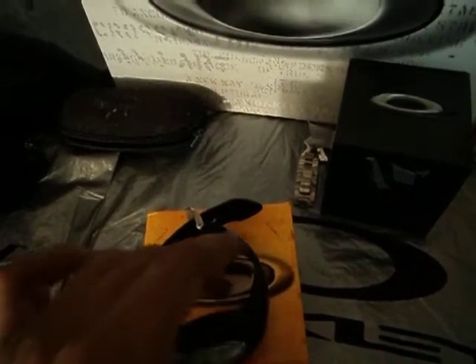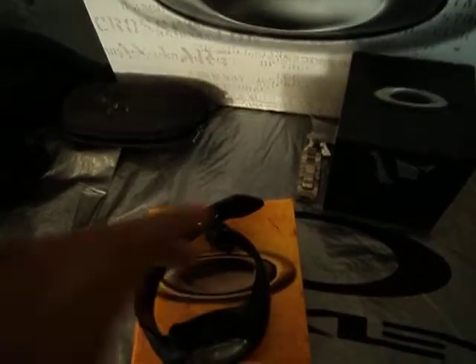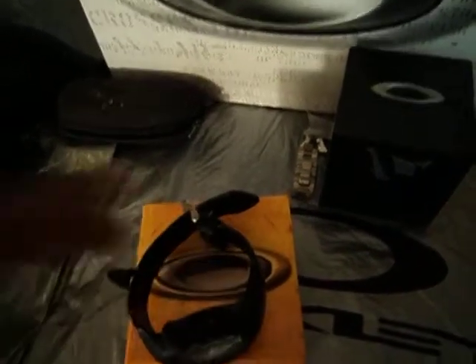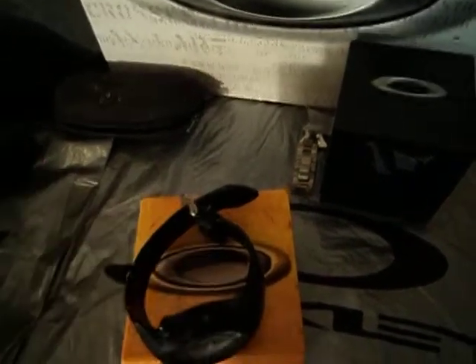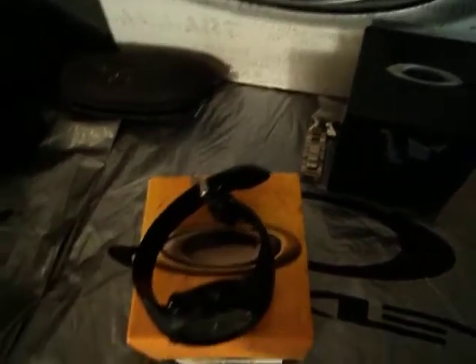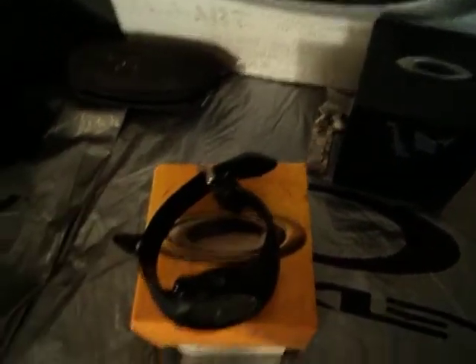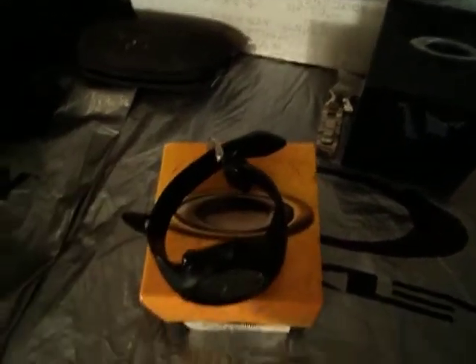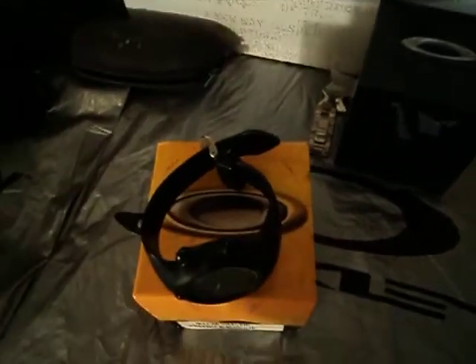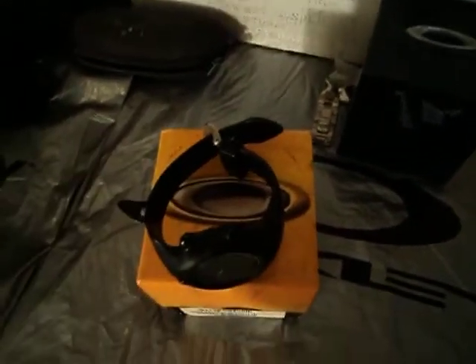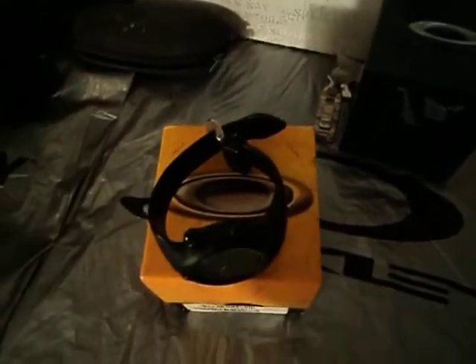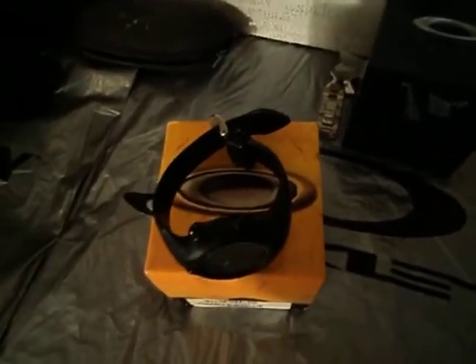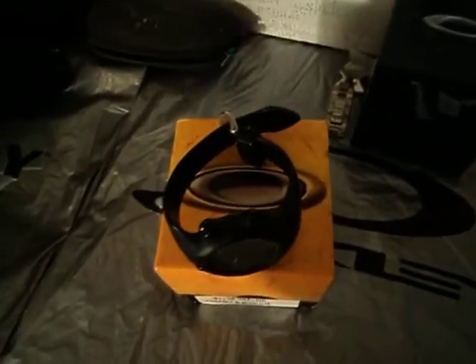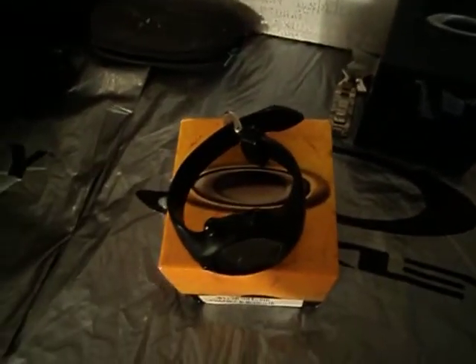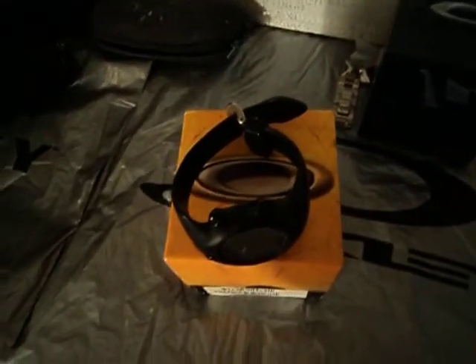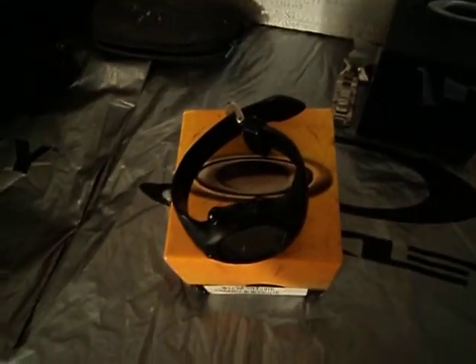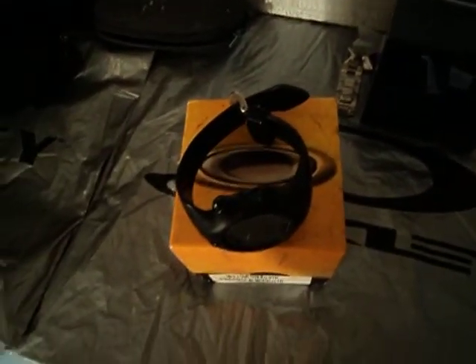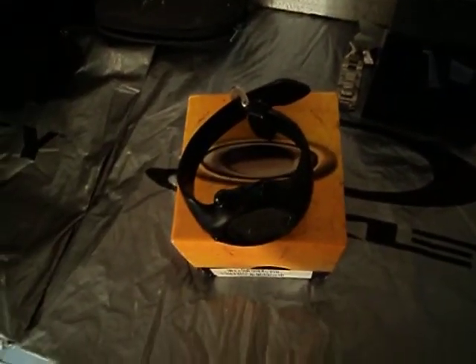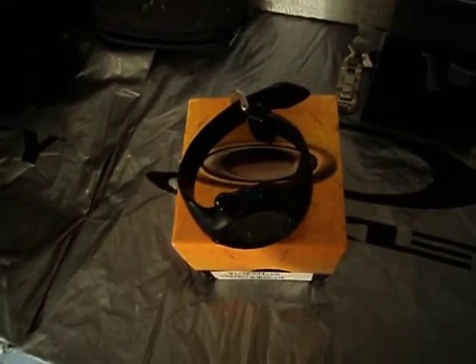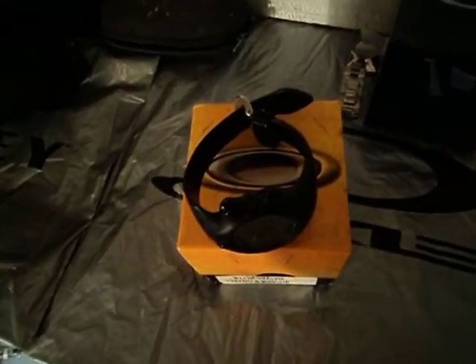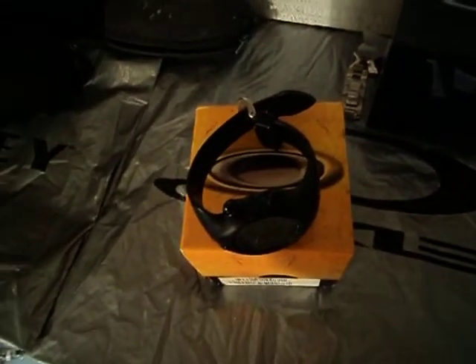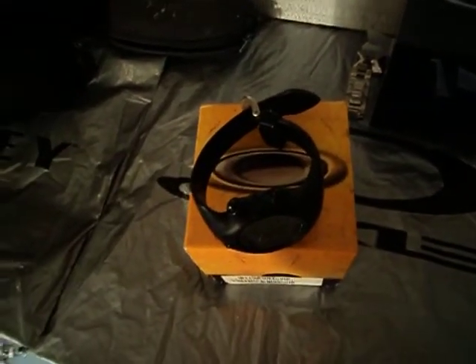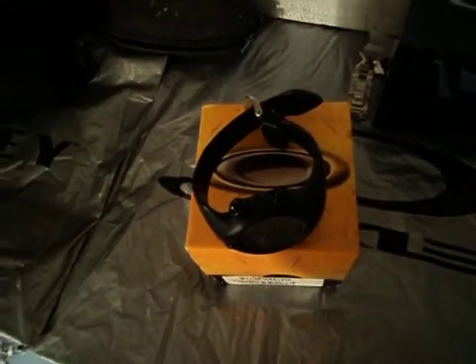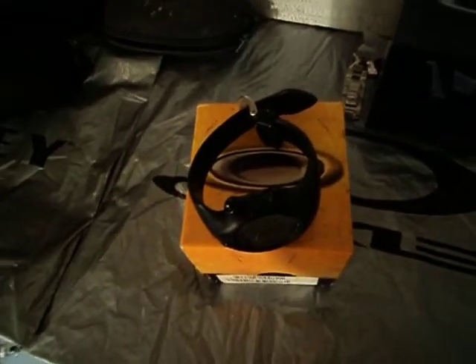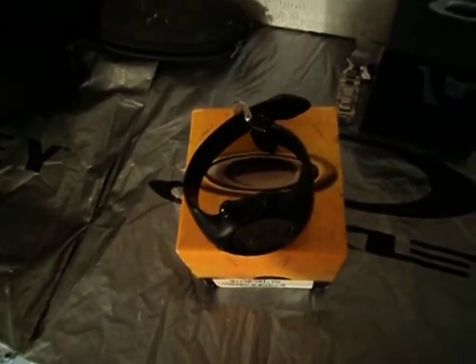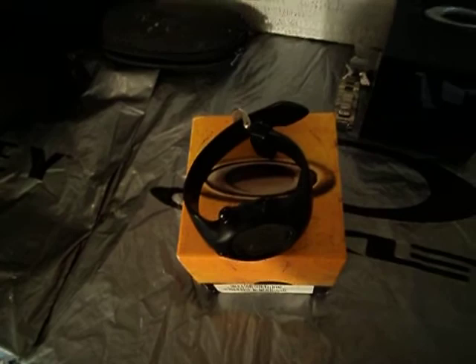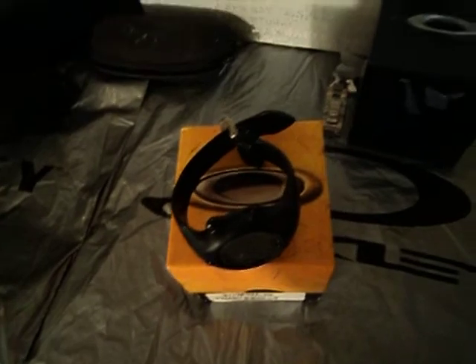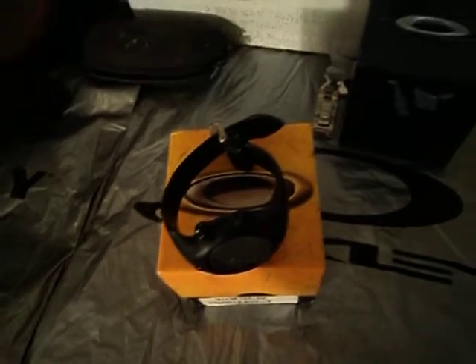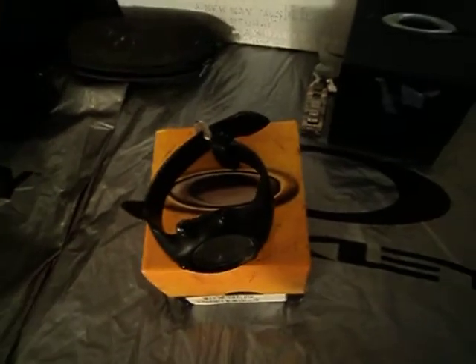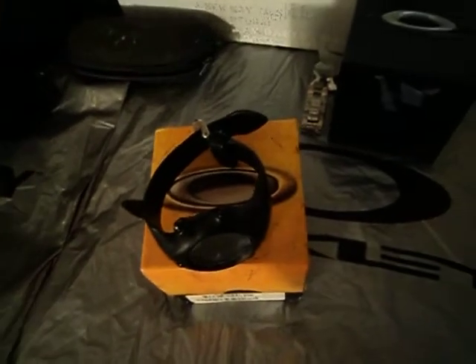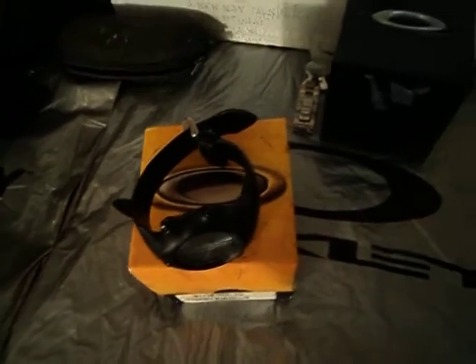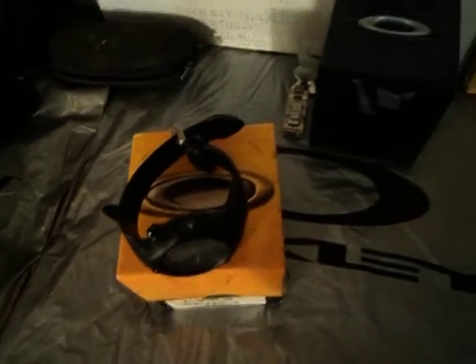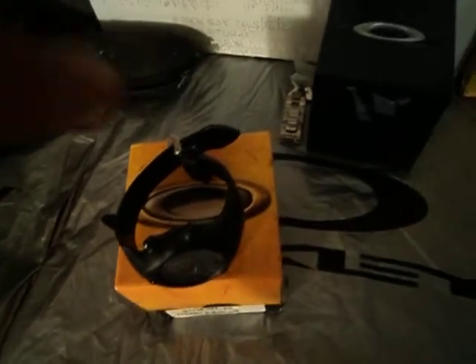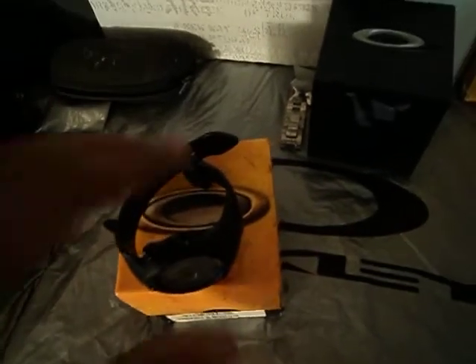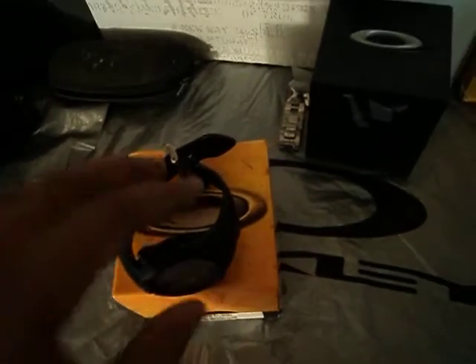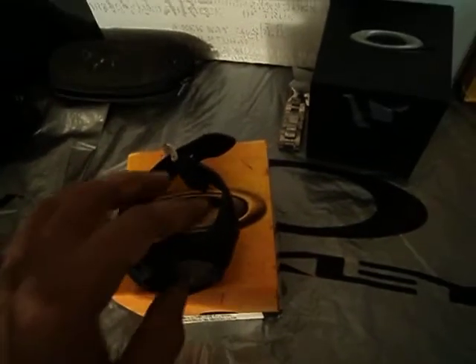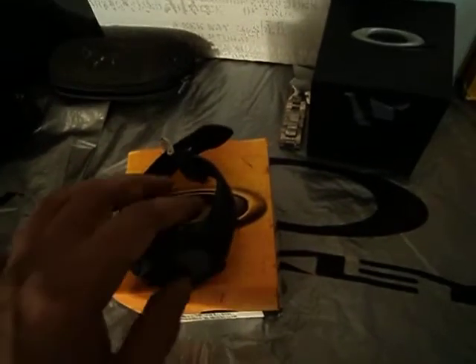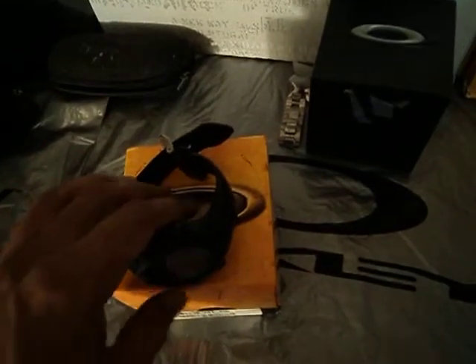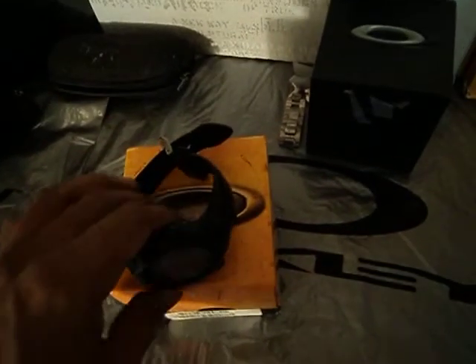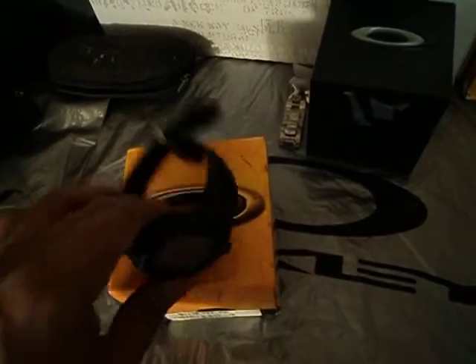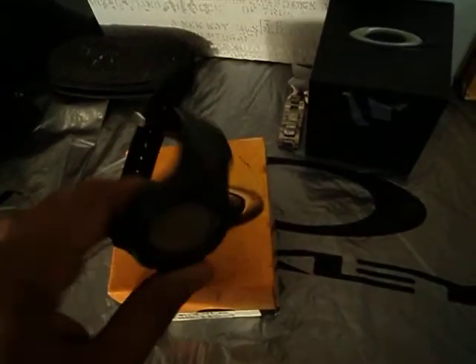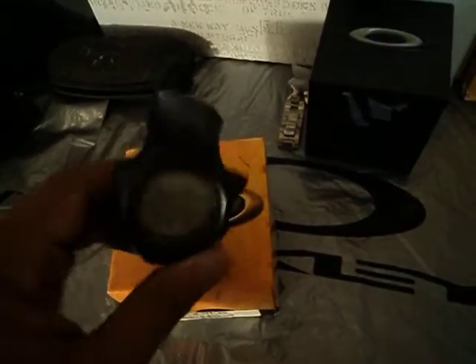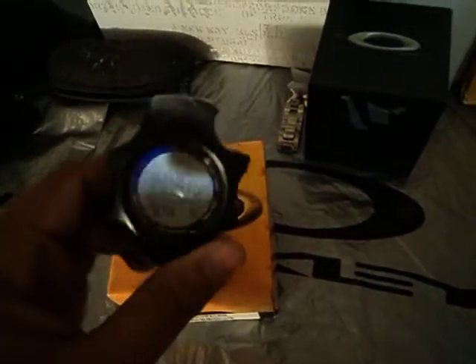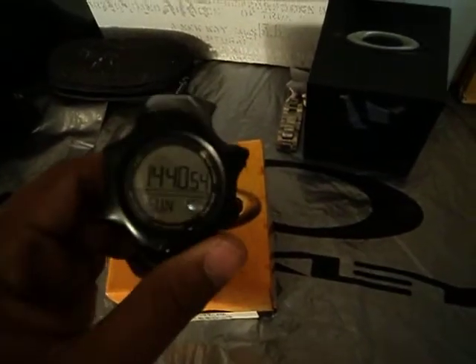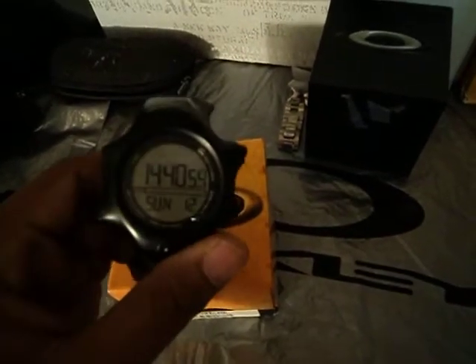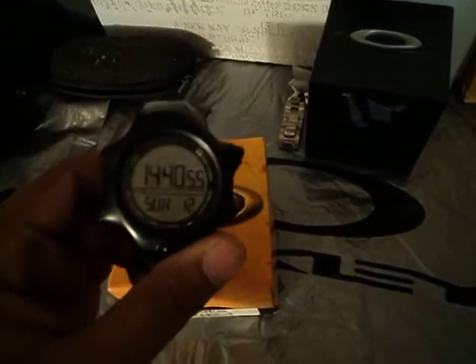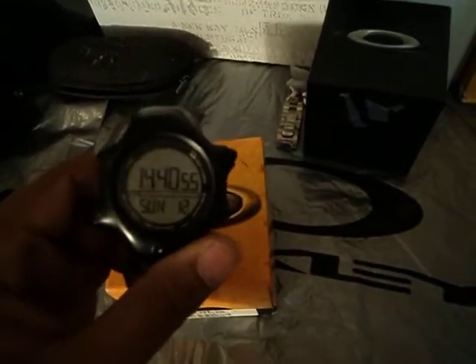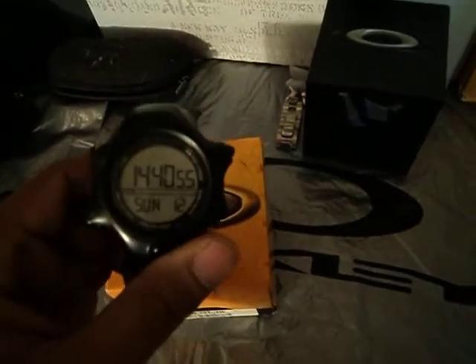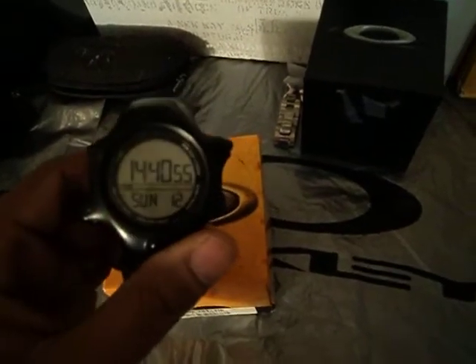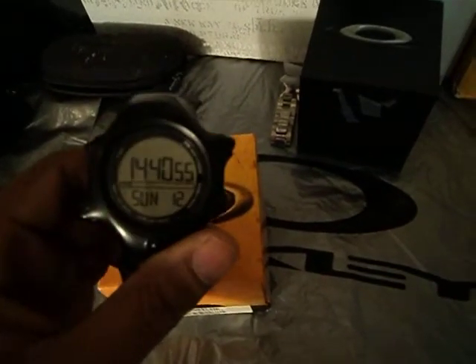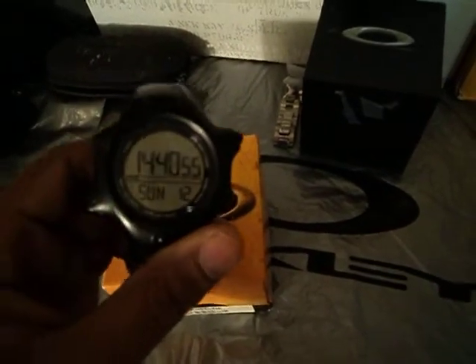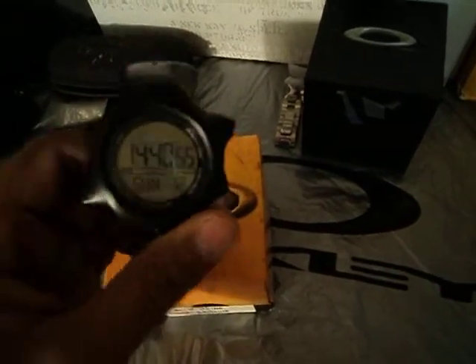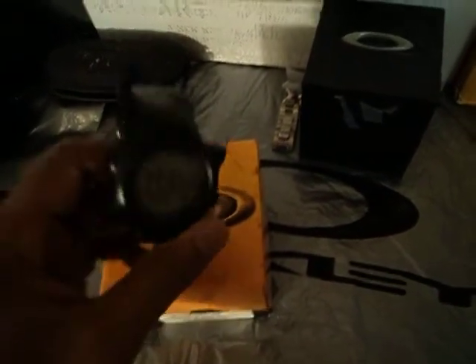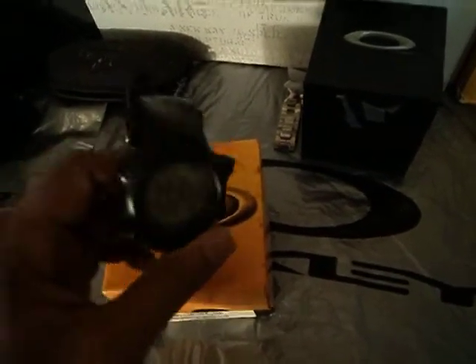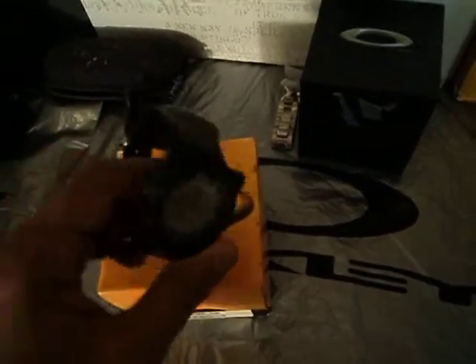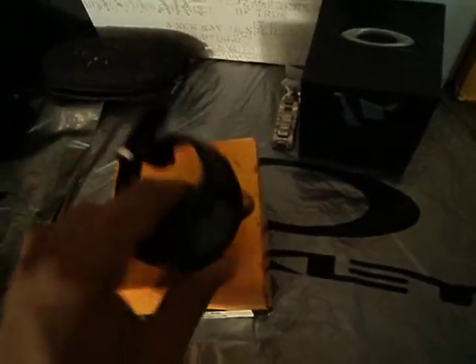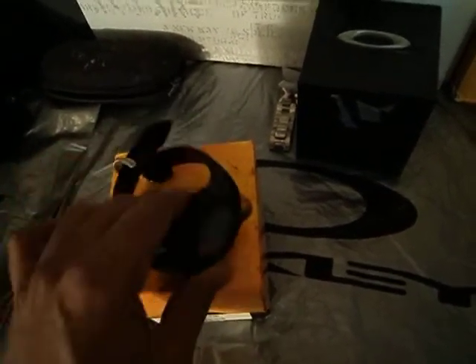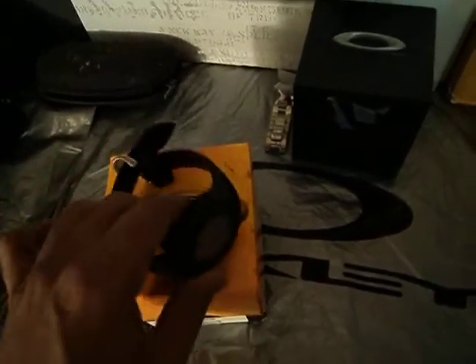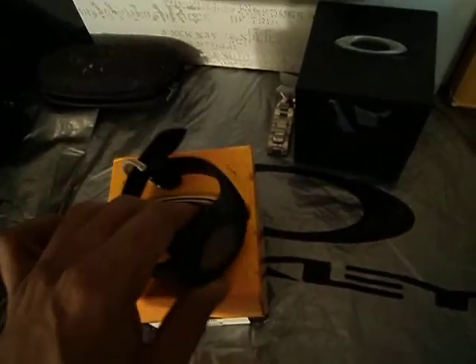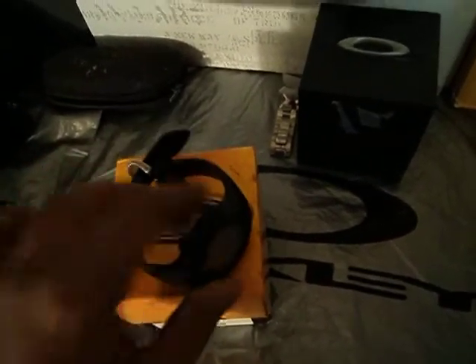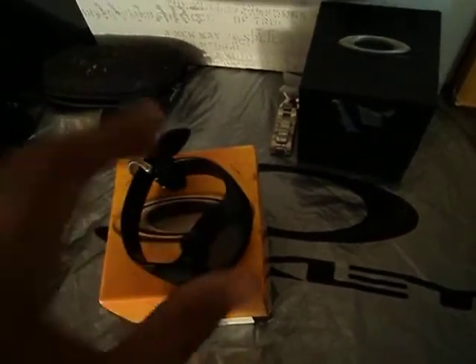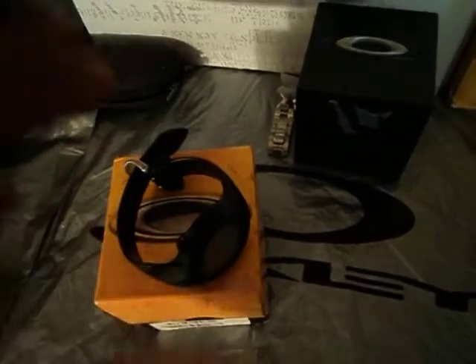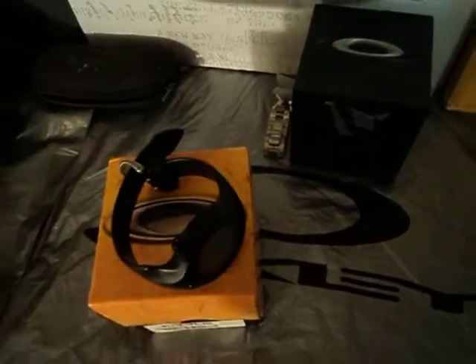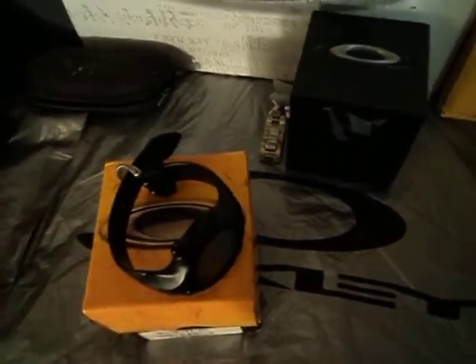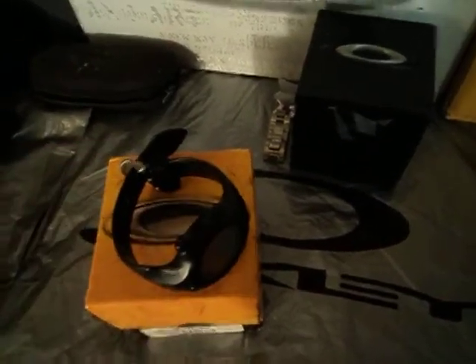I bought my girlfriend the D2.5, and she really likes it — it's a smaller version. So yeah, there you go, YouTube.